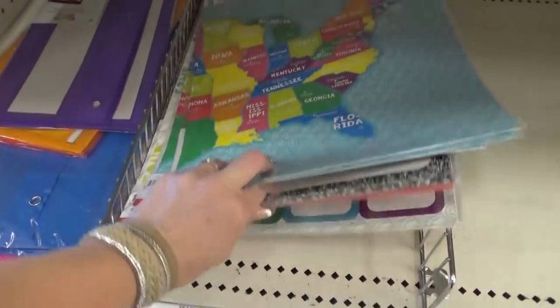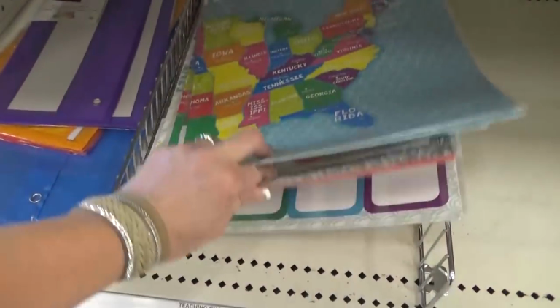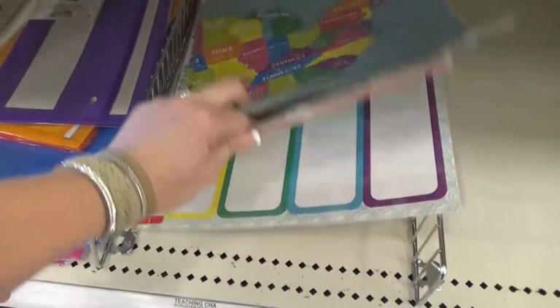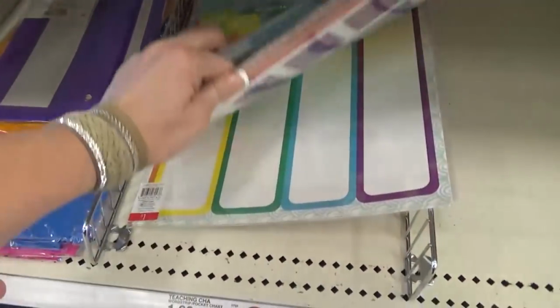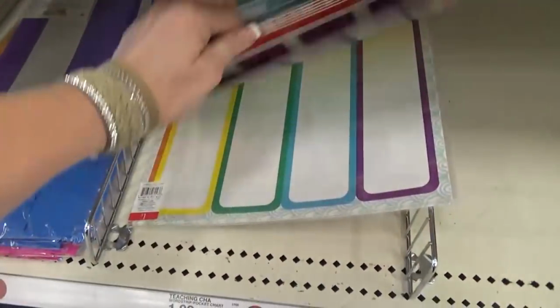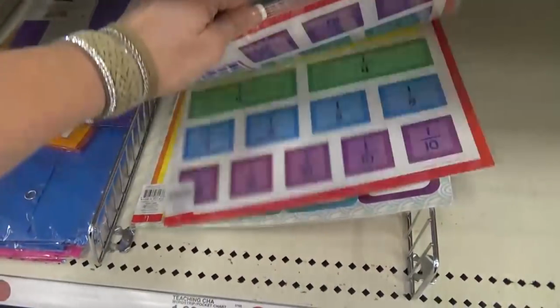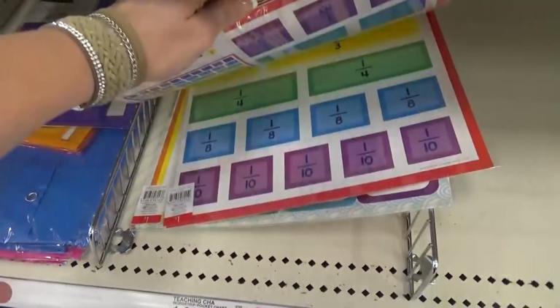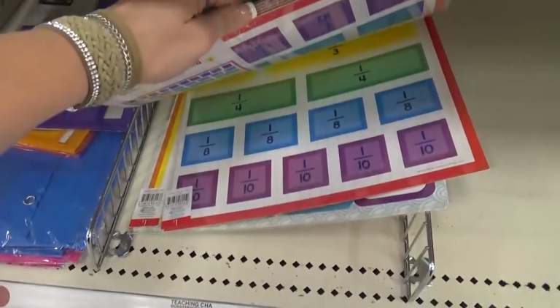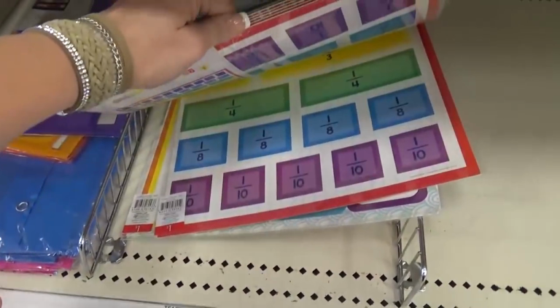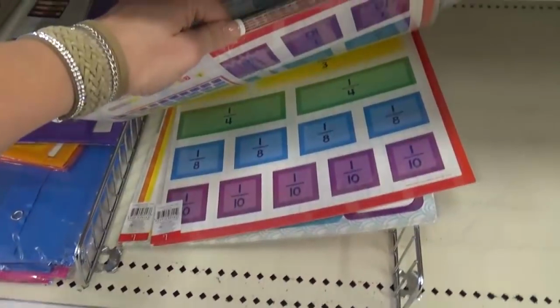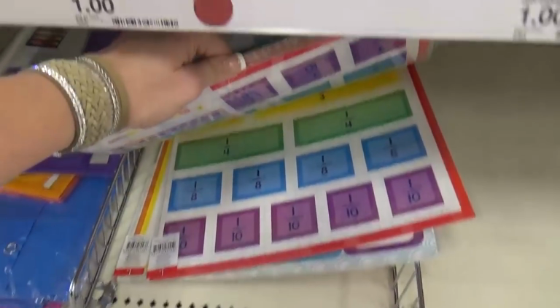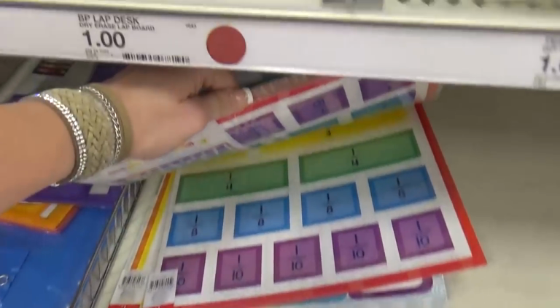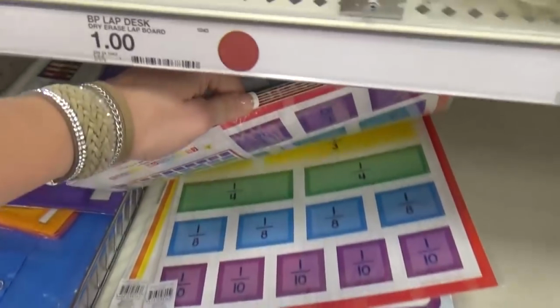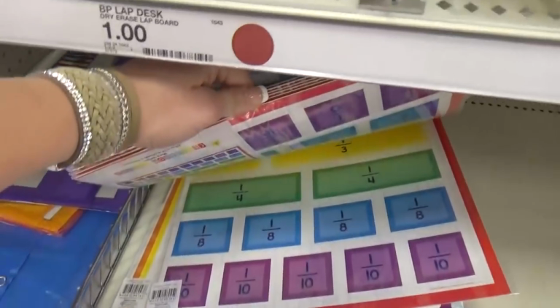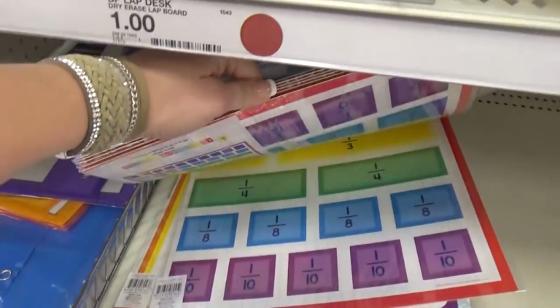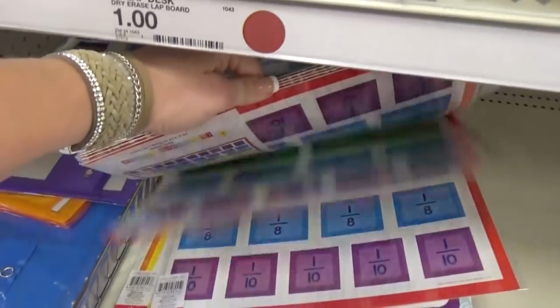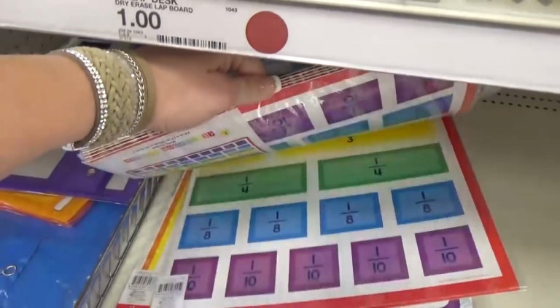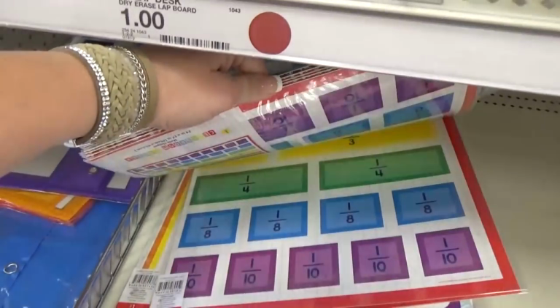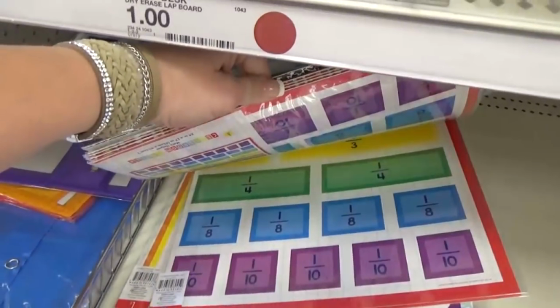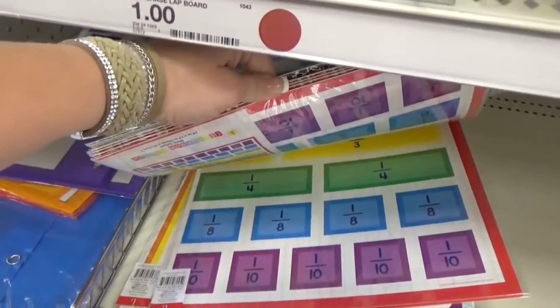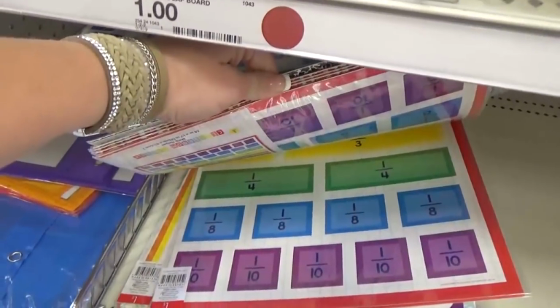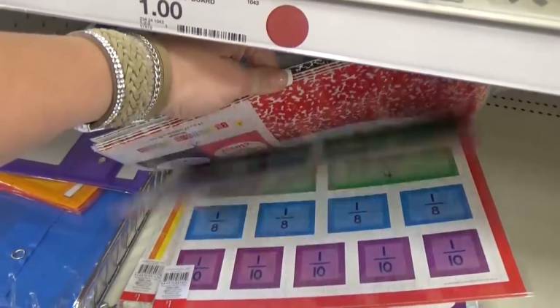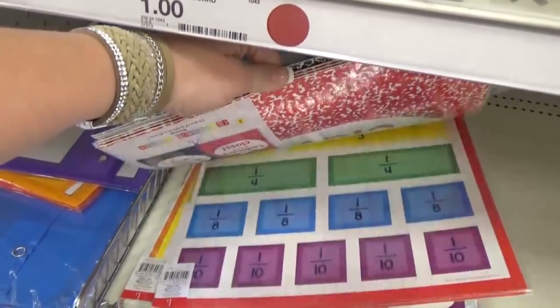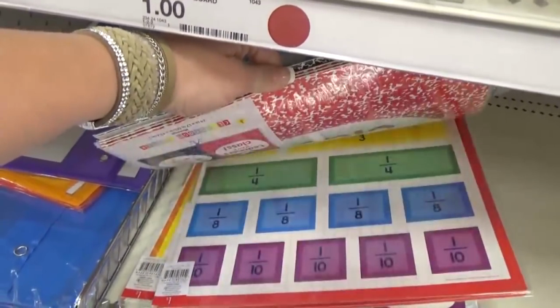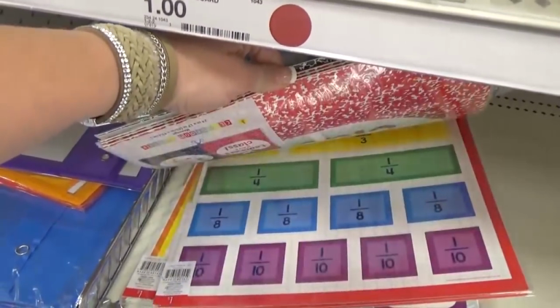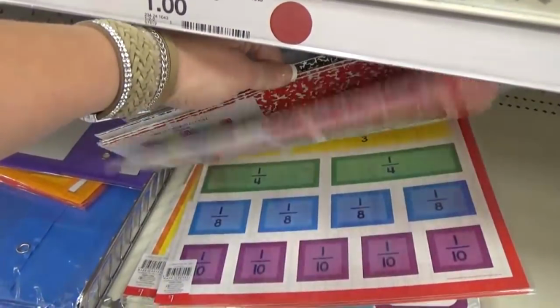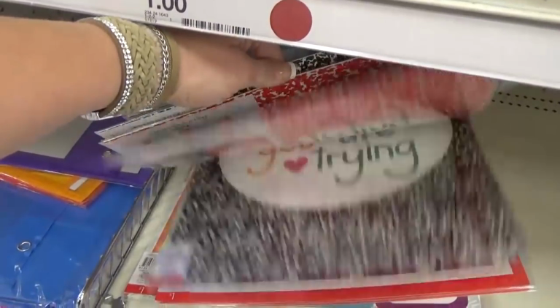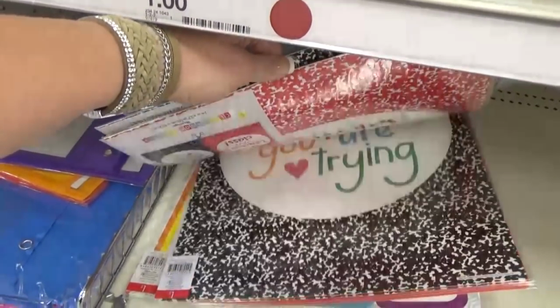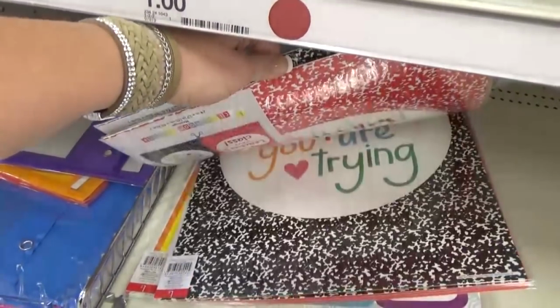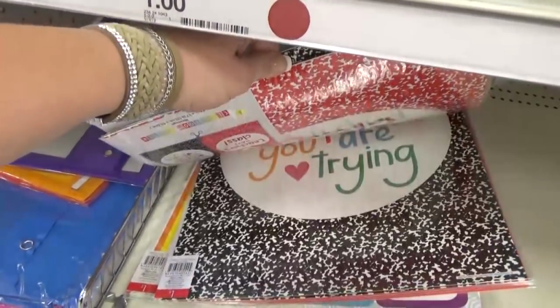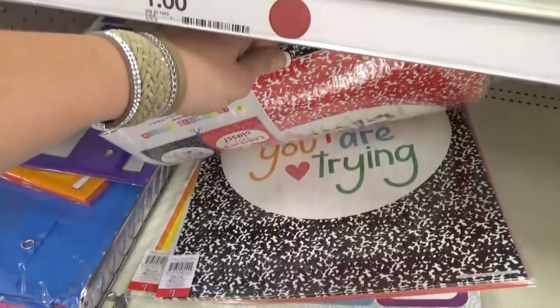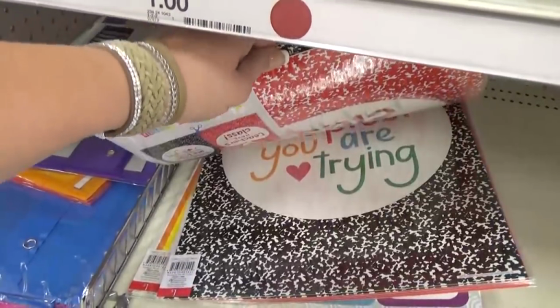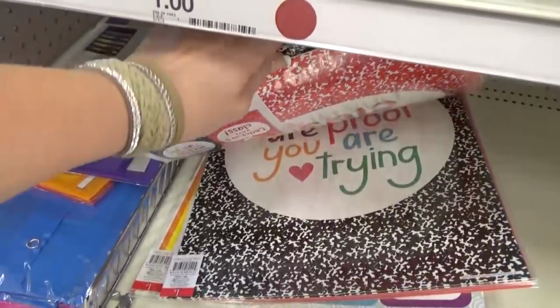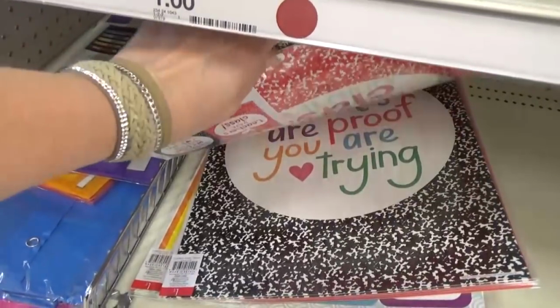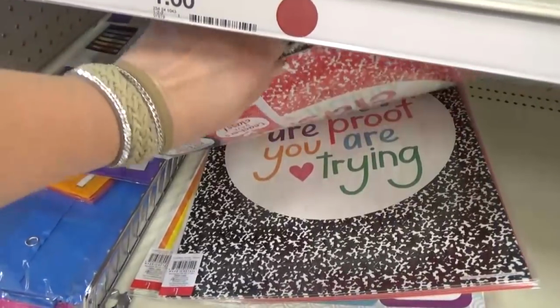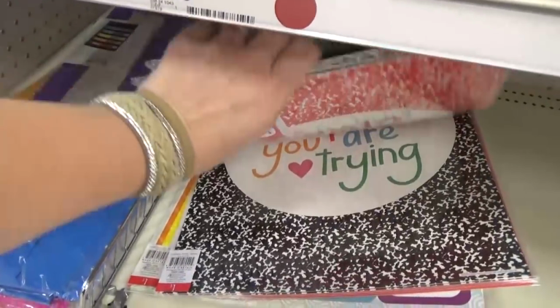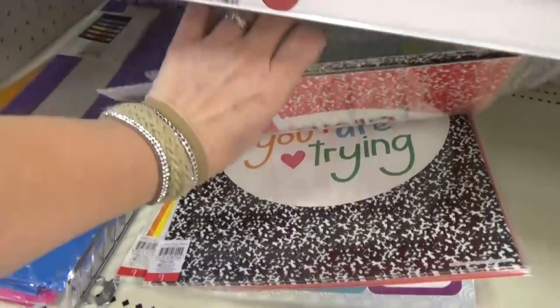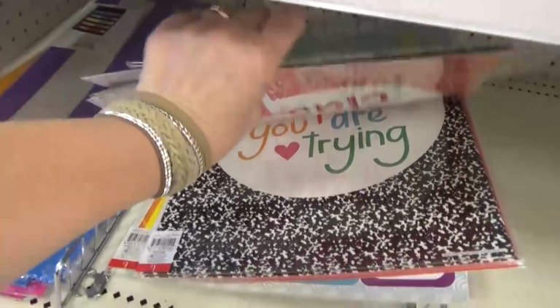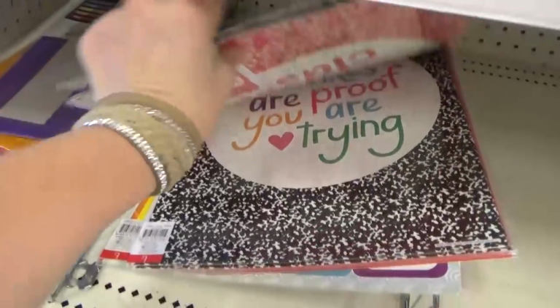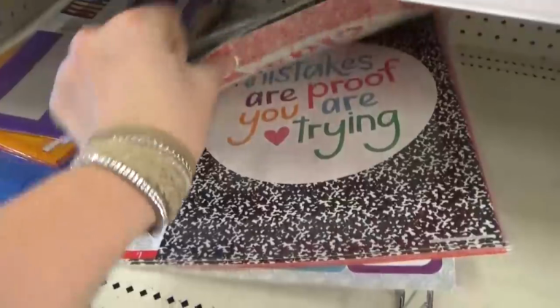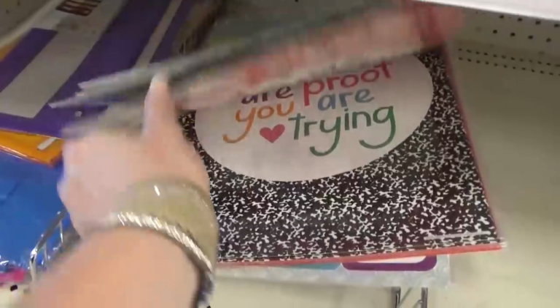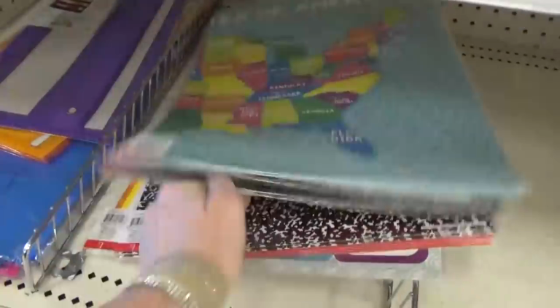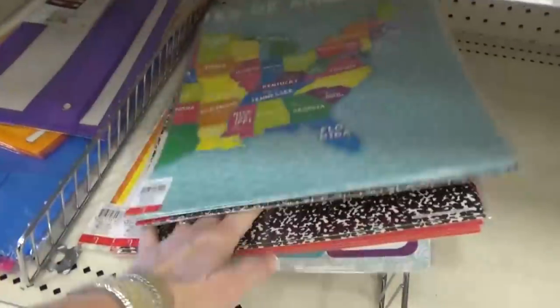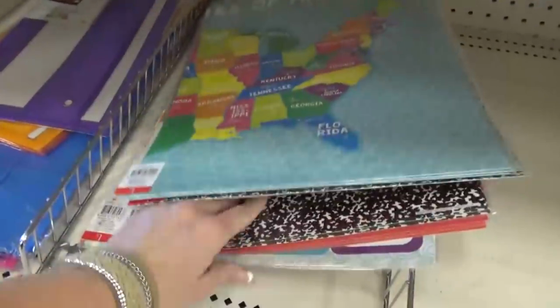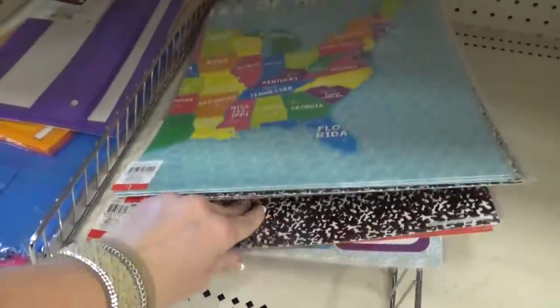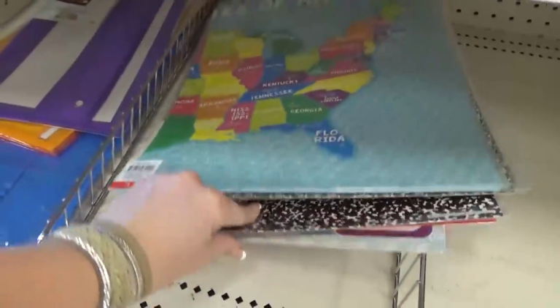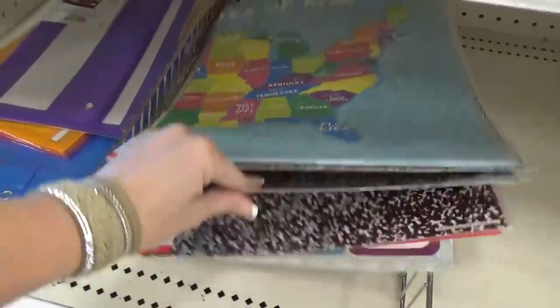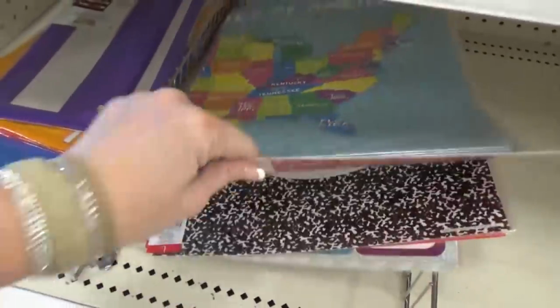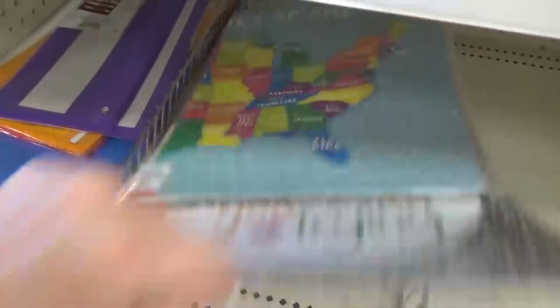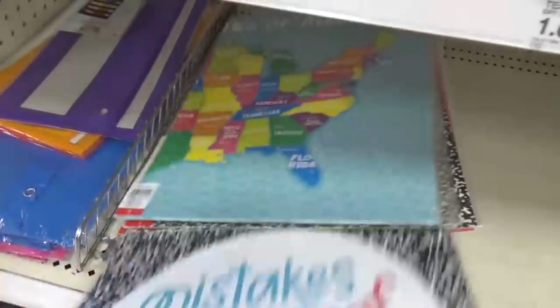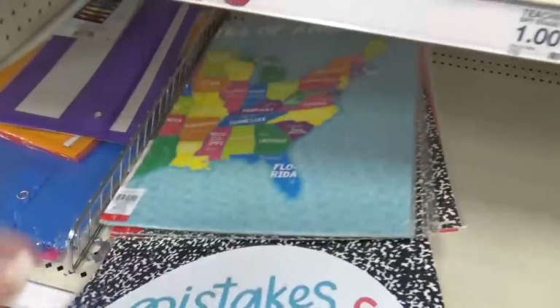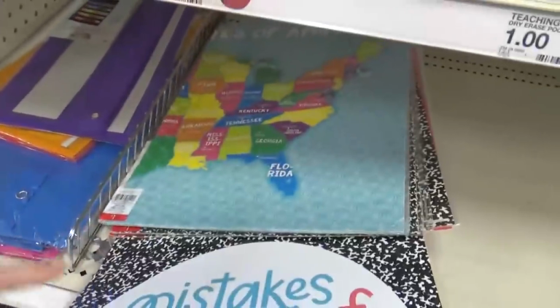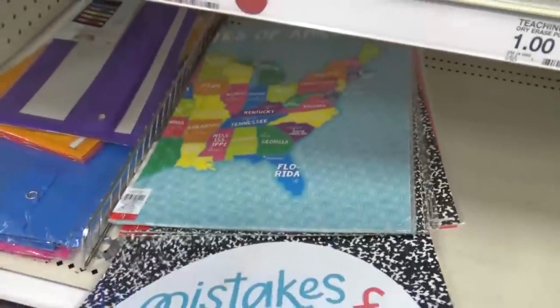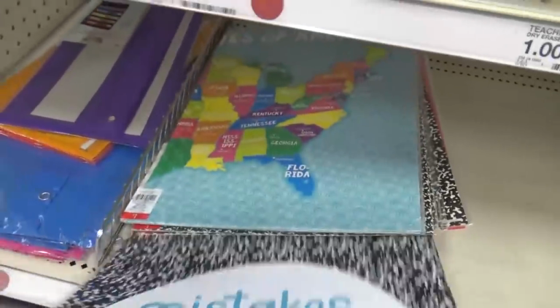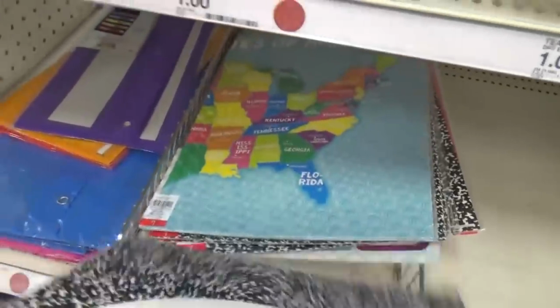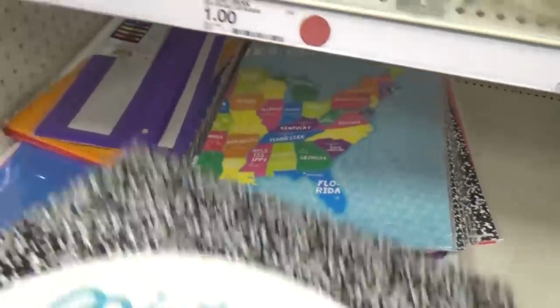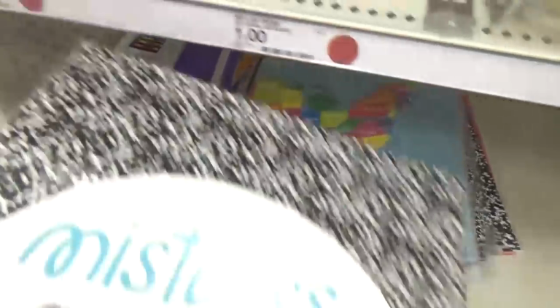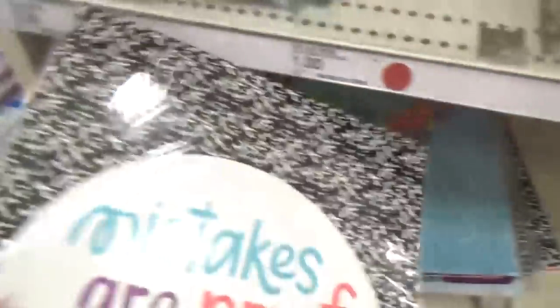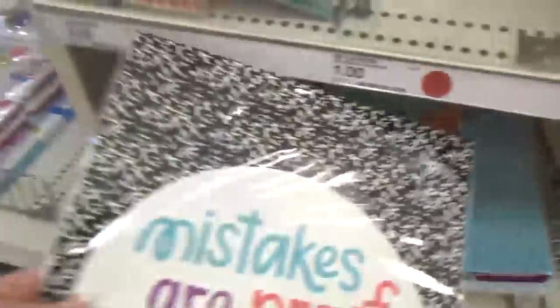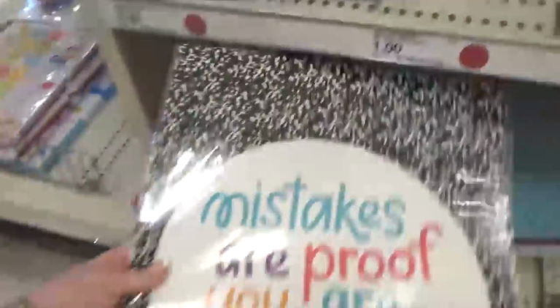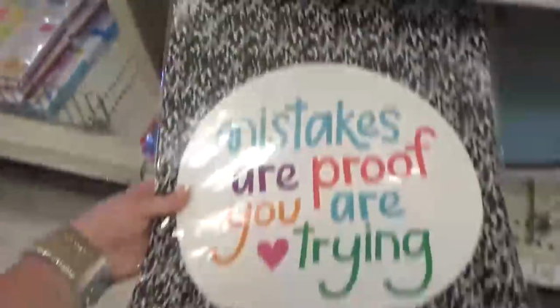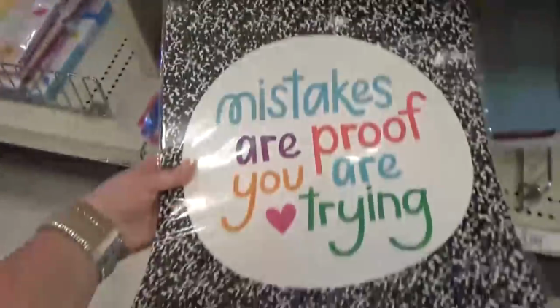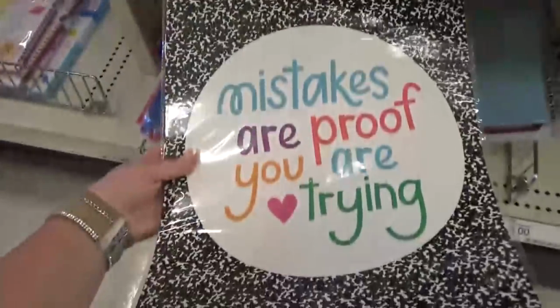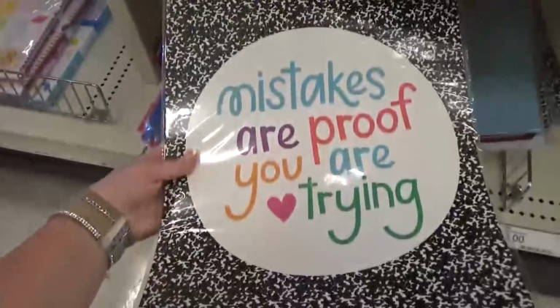The educational posters also include colors and fractions. And of course they have motivational posters as well — this one's definitely my favorite.